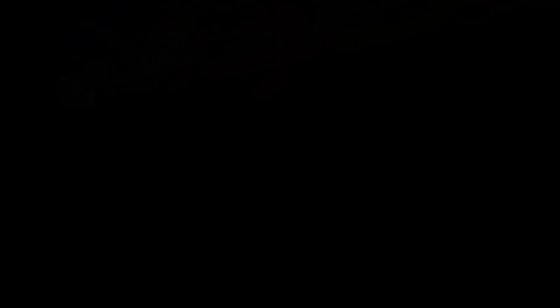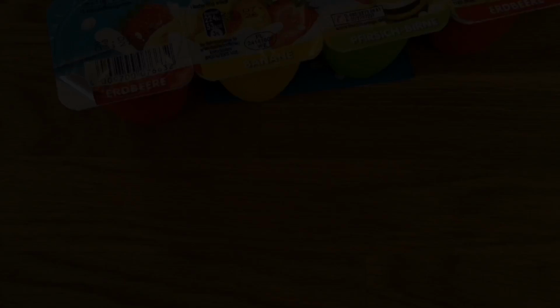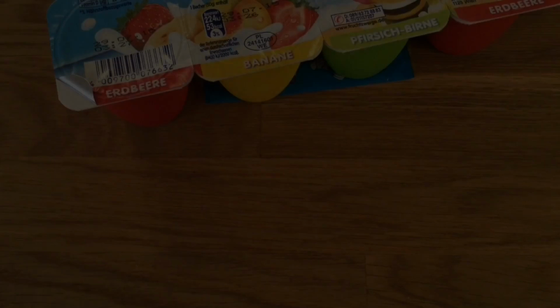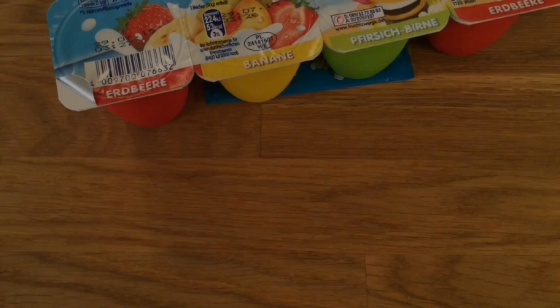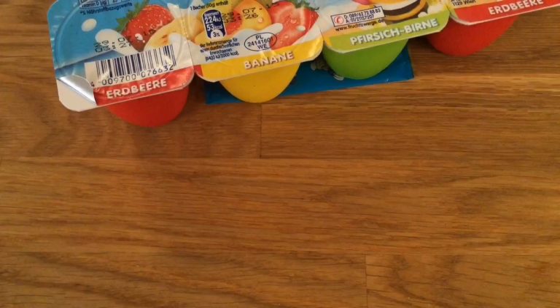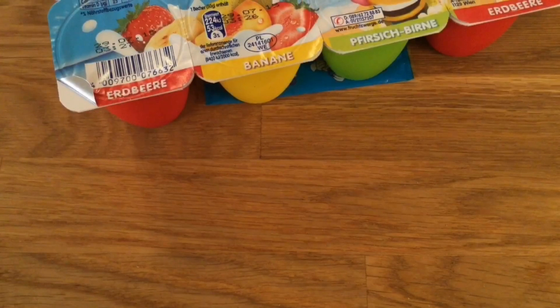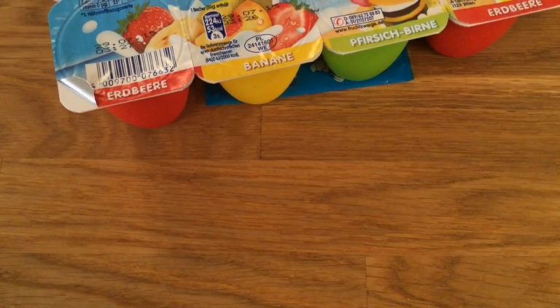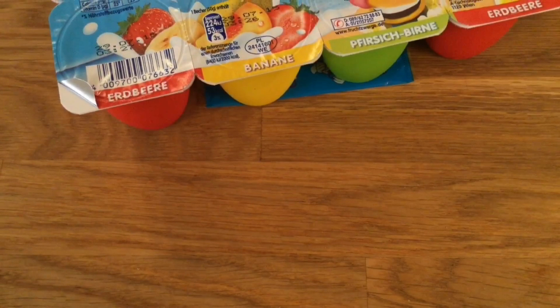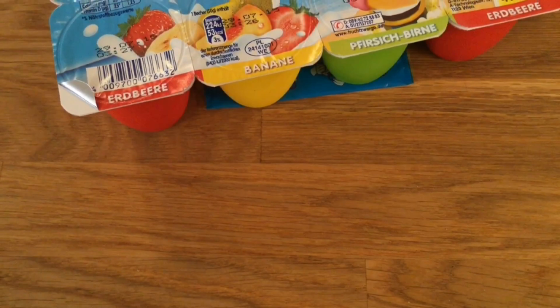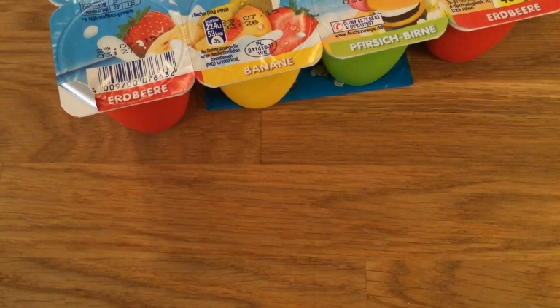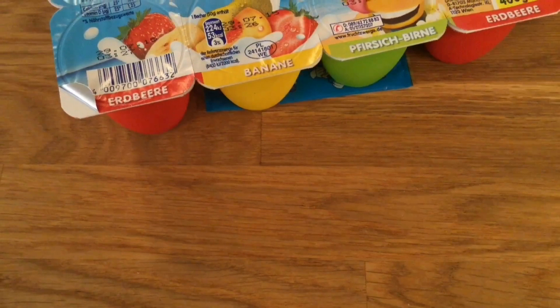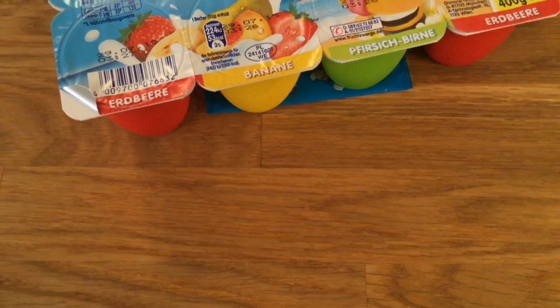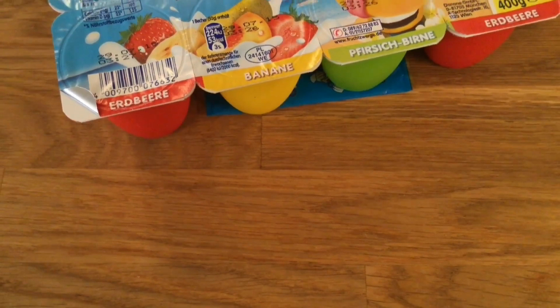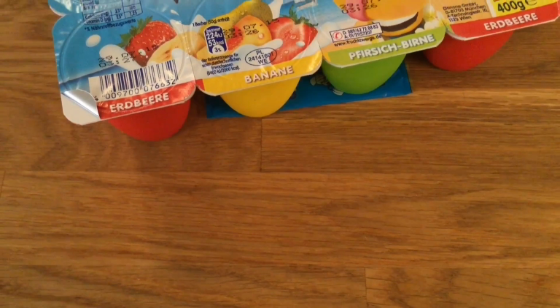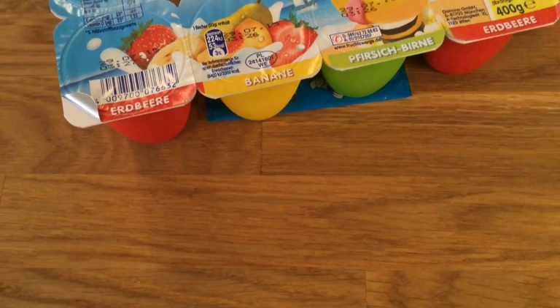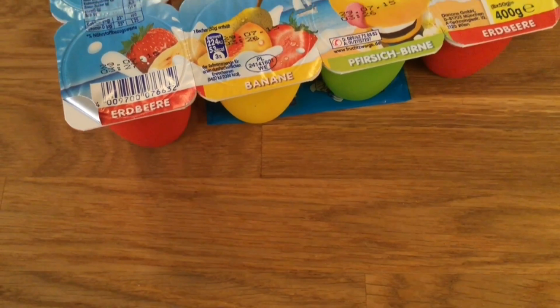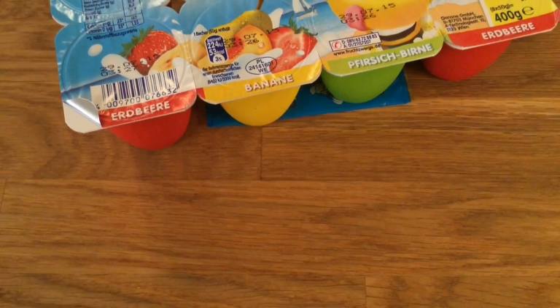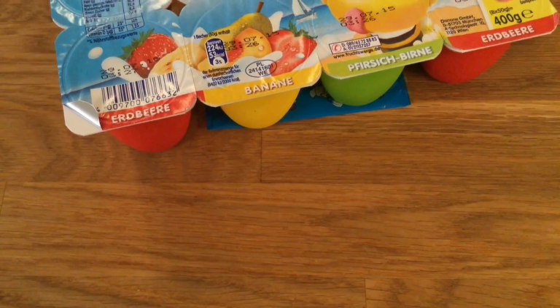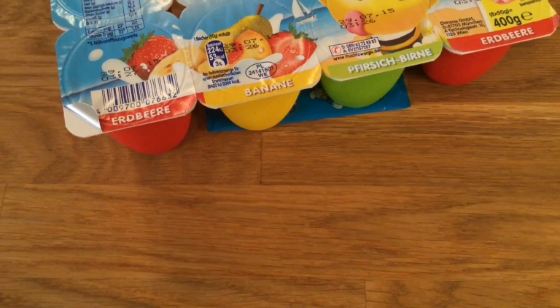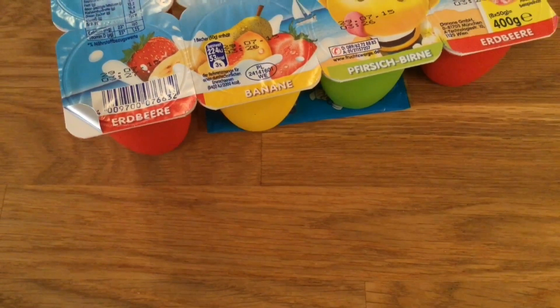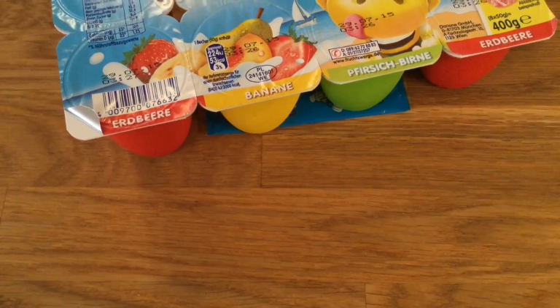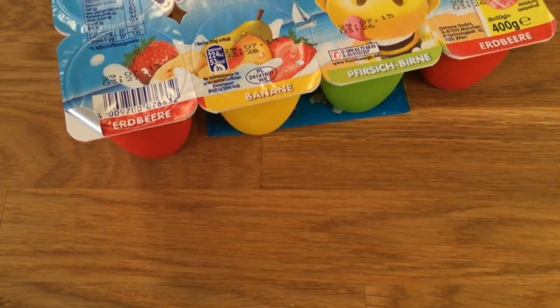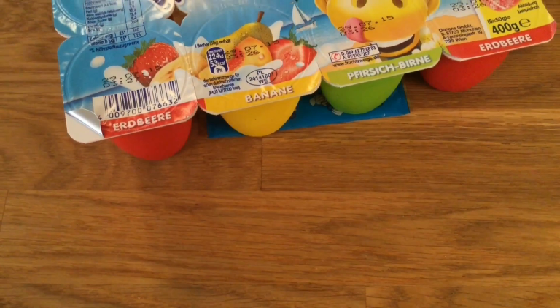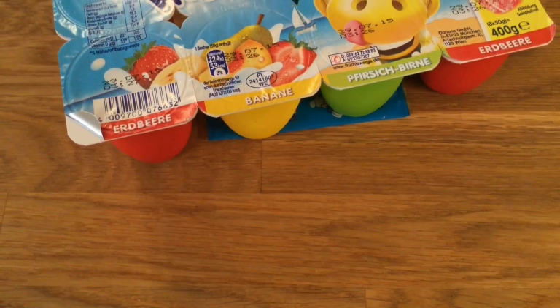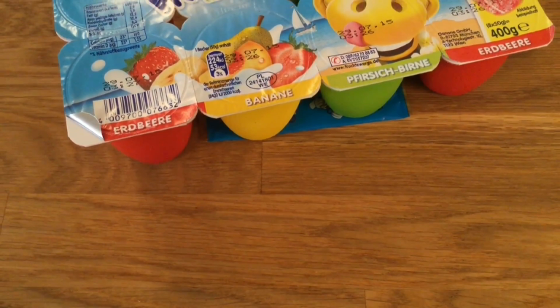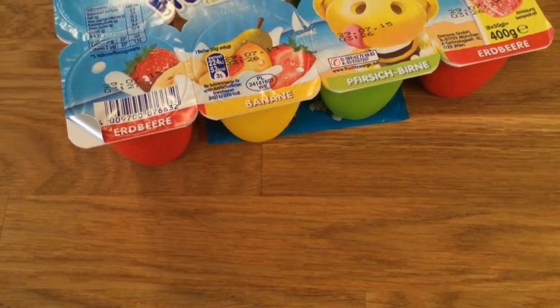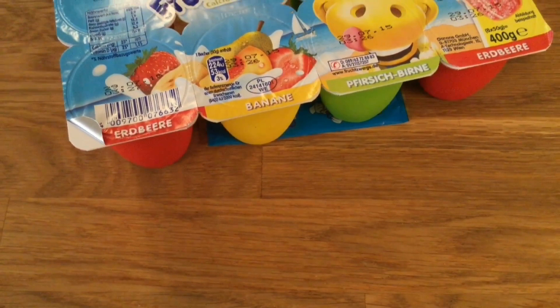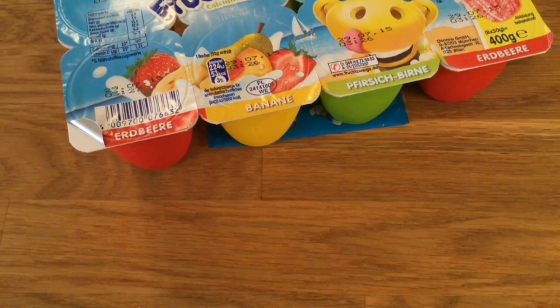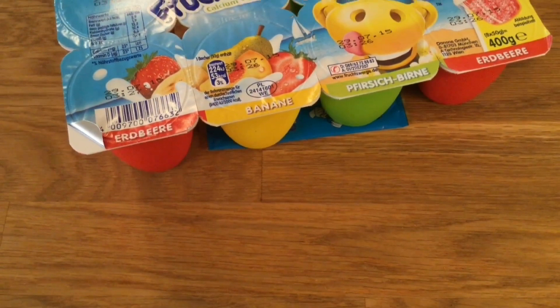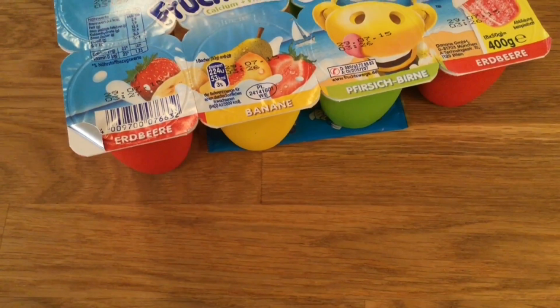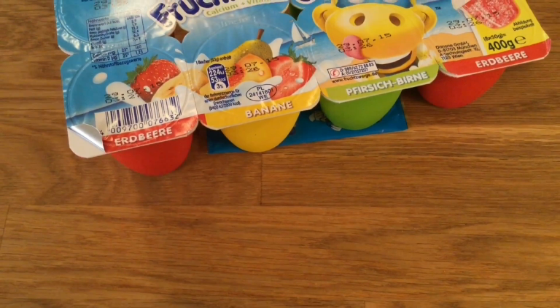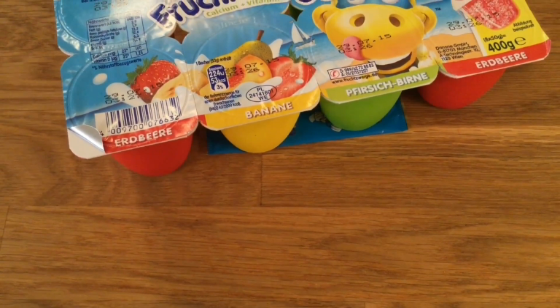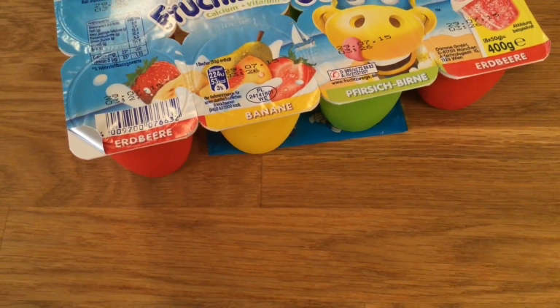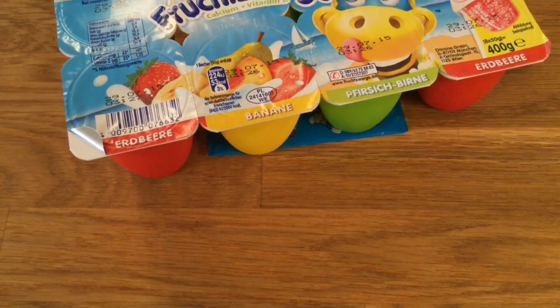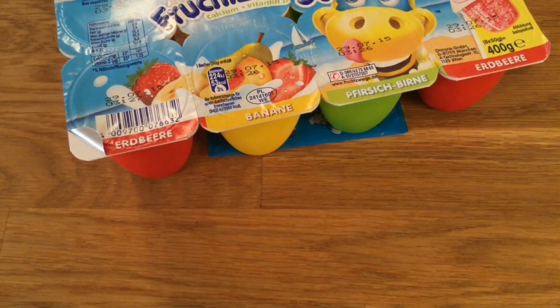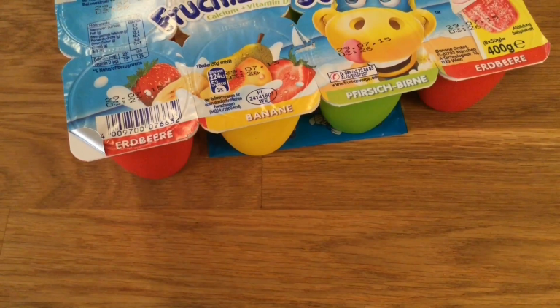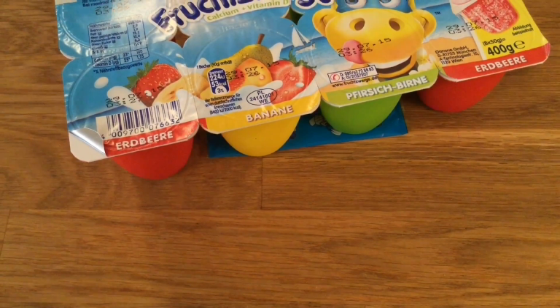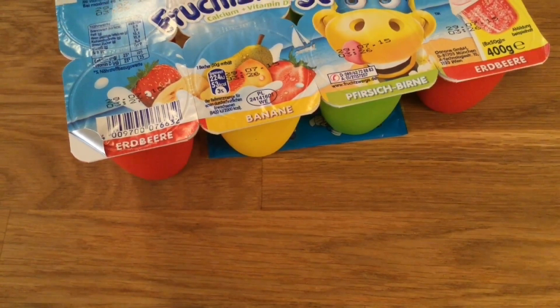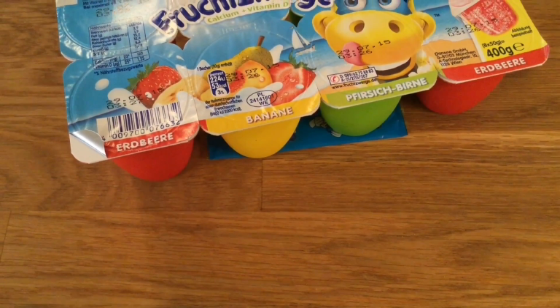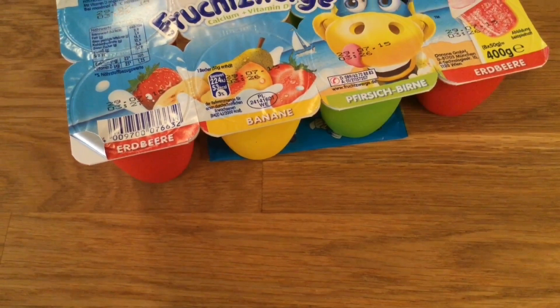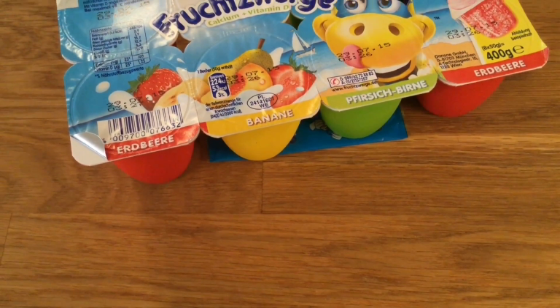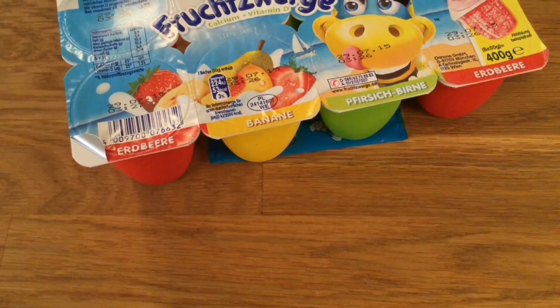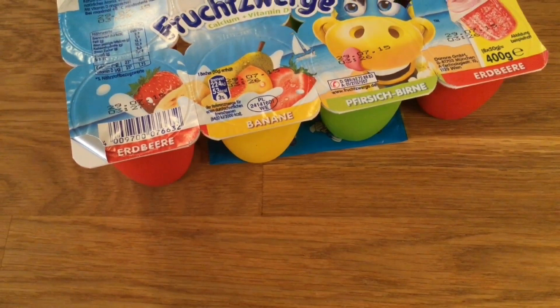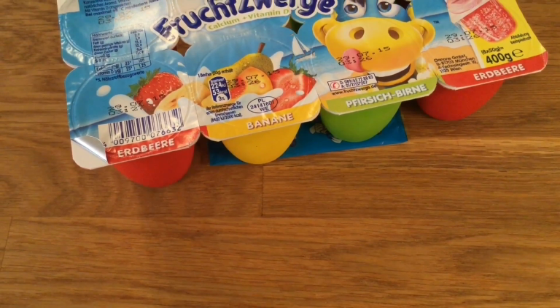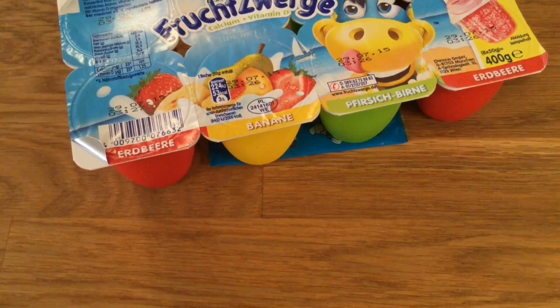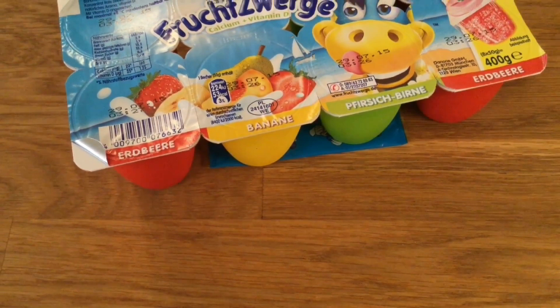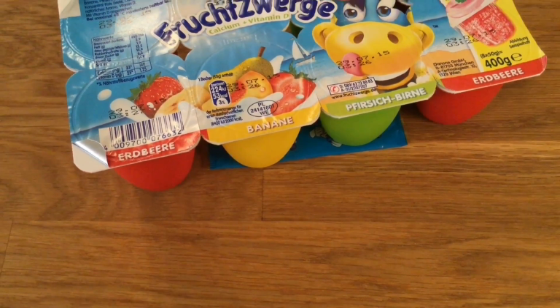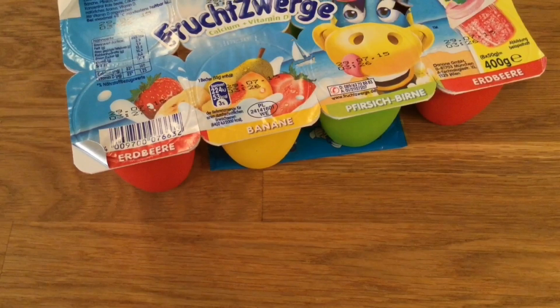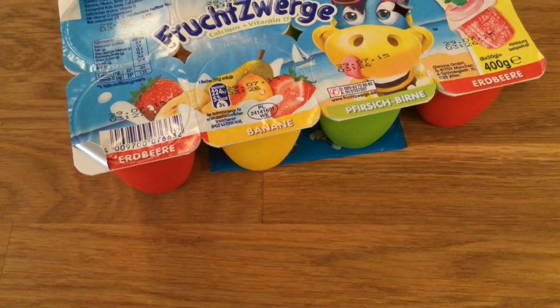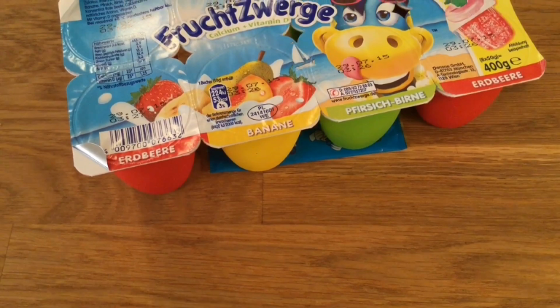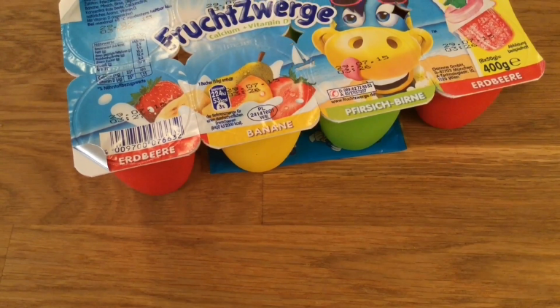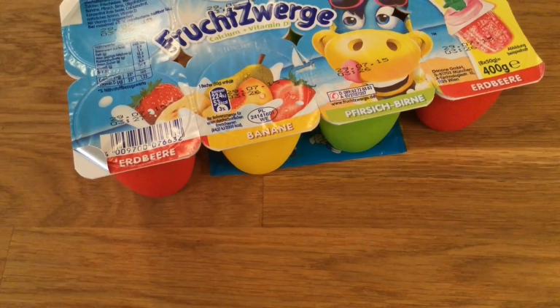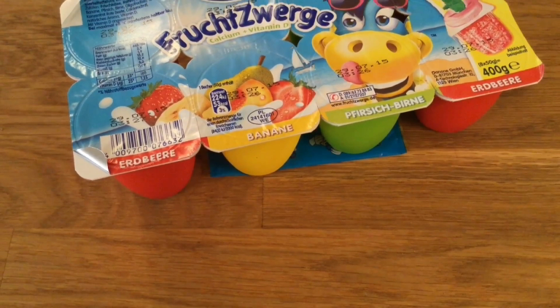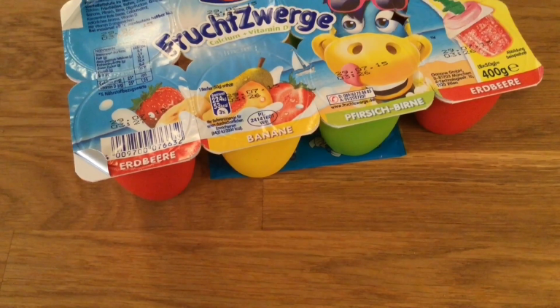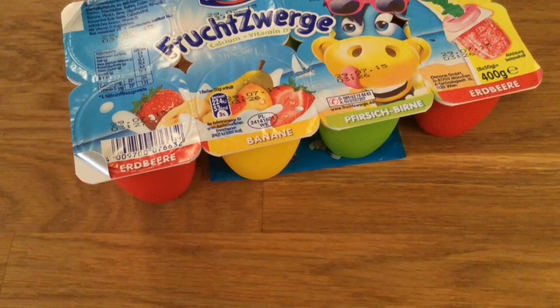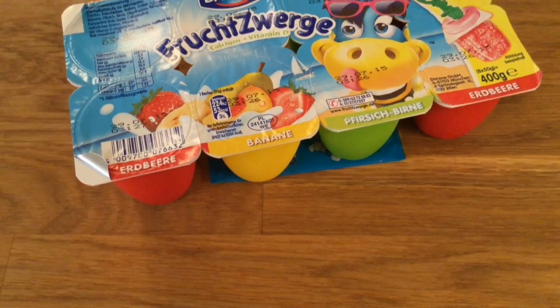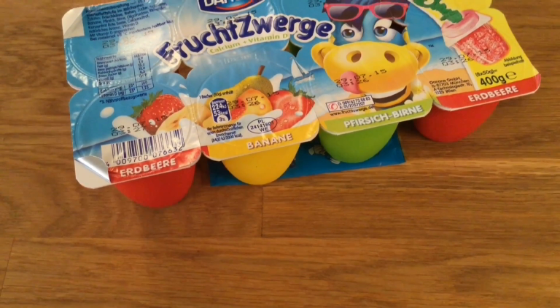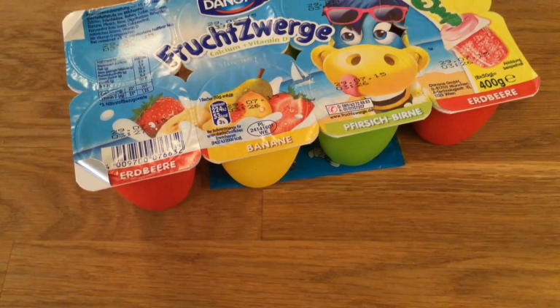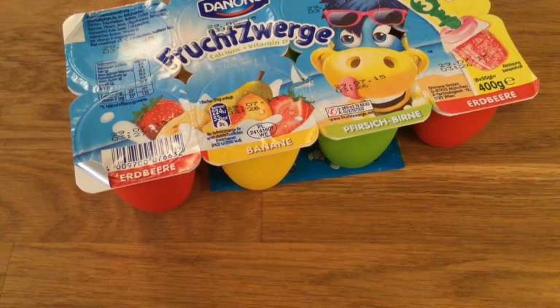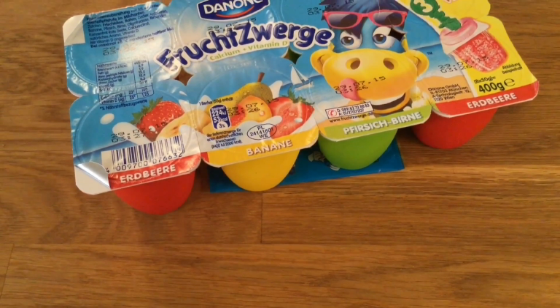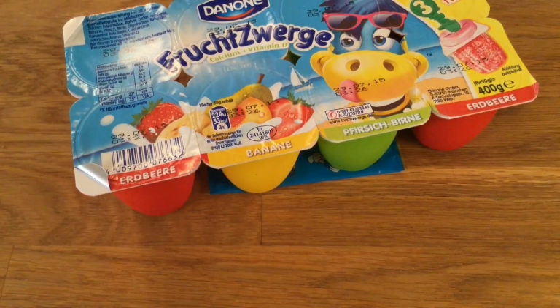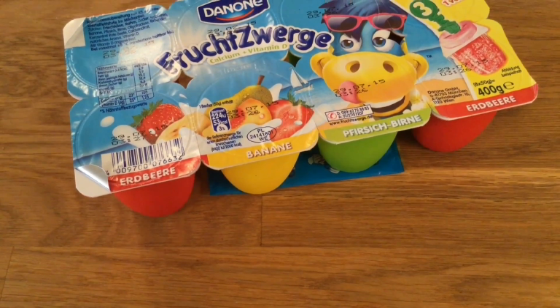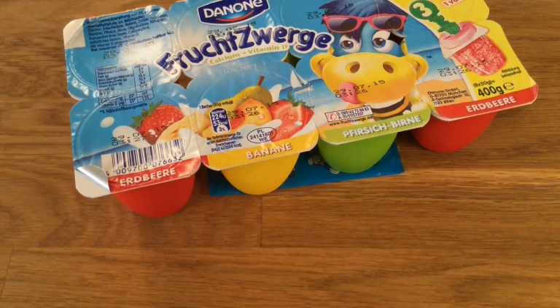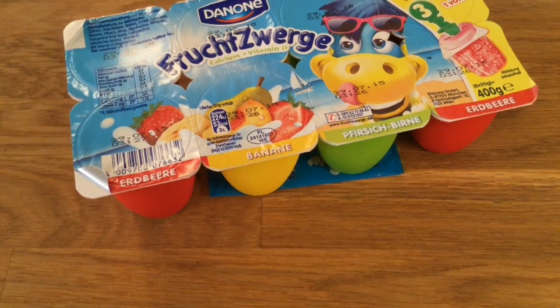Hey guys, I'm your German candy taster and today we have different Fruchtzwerge yogurts.